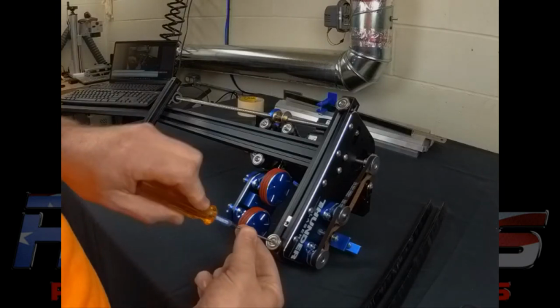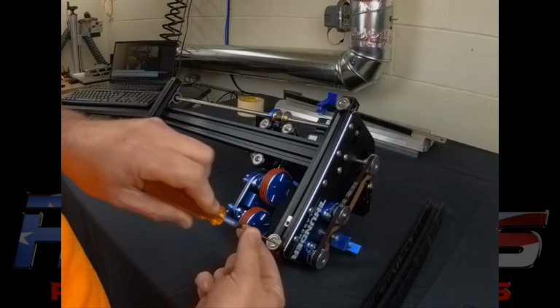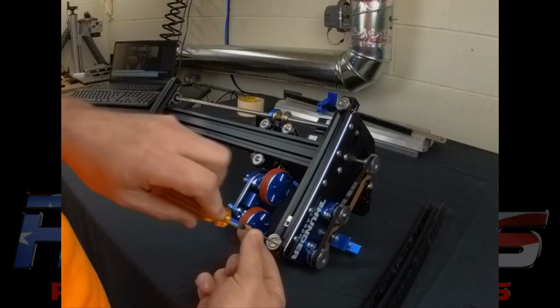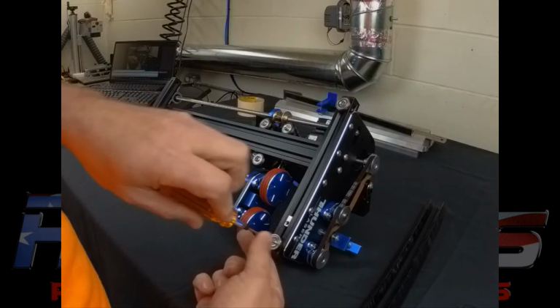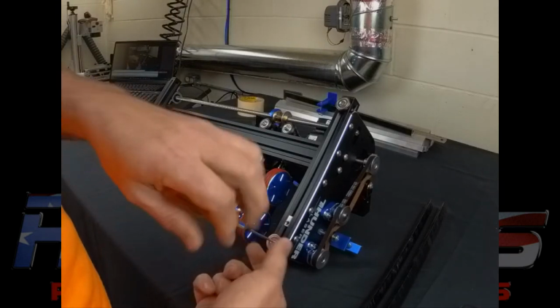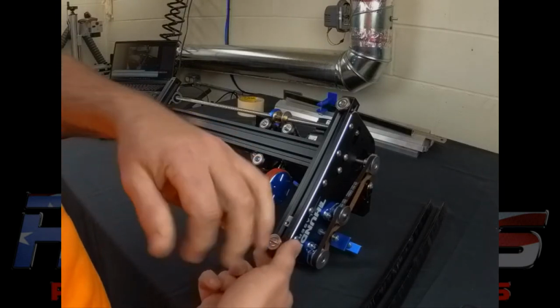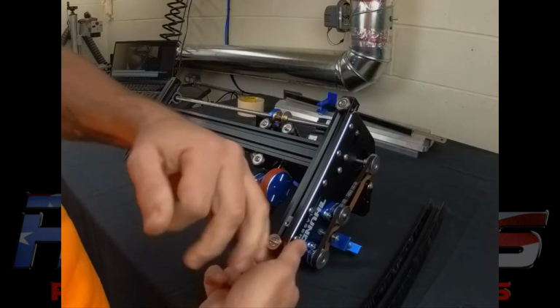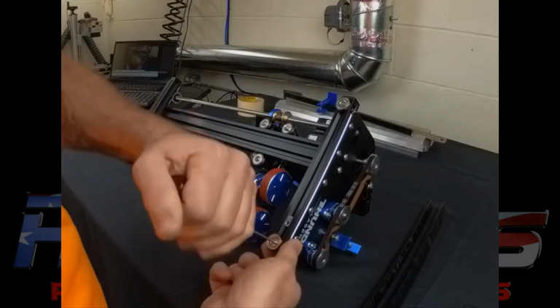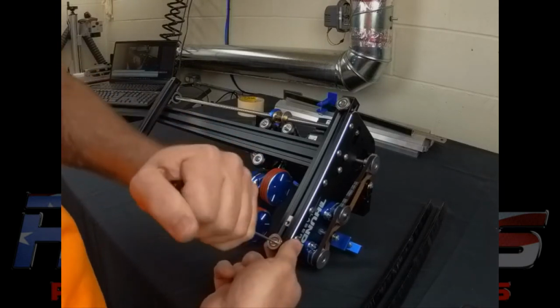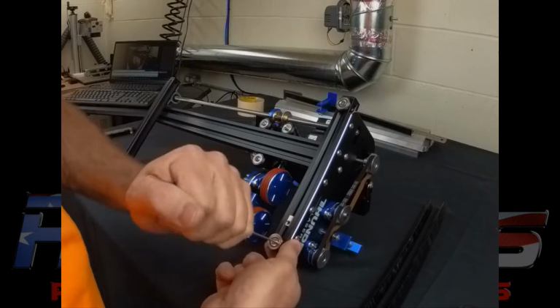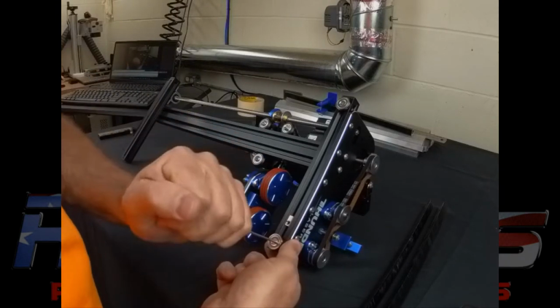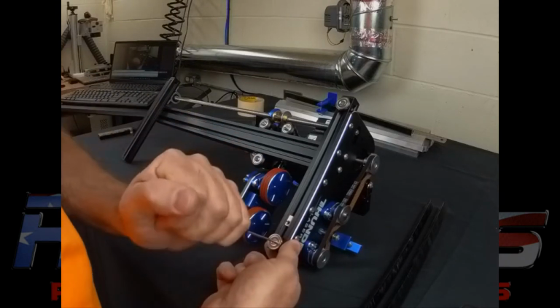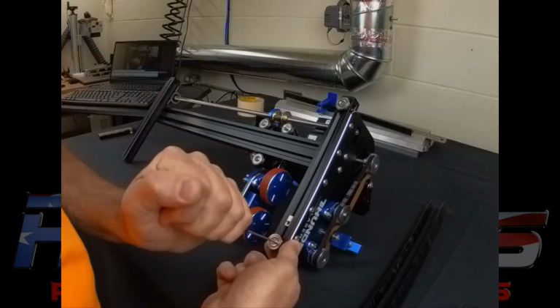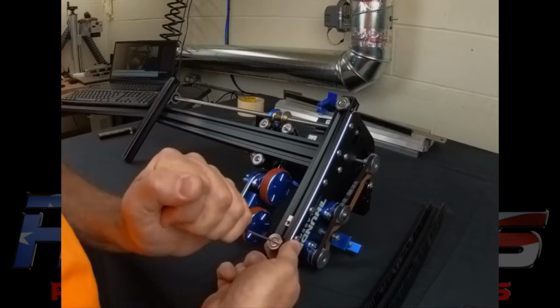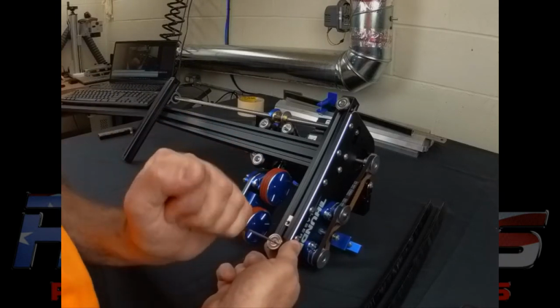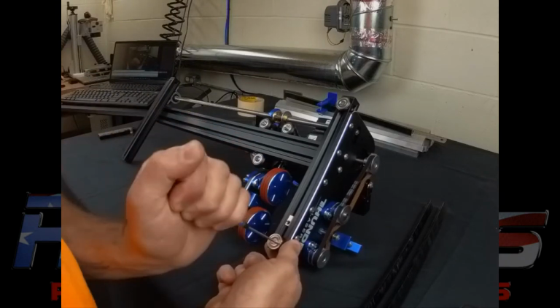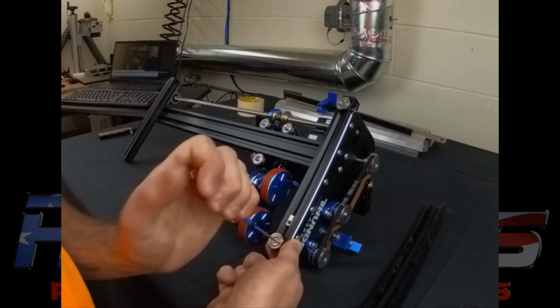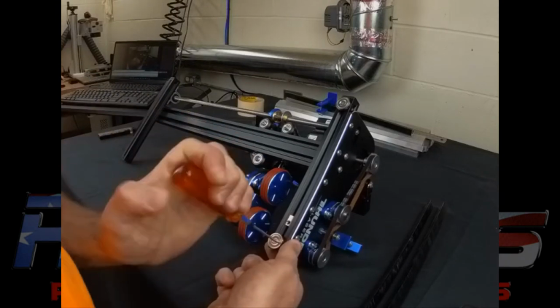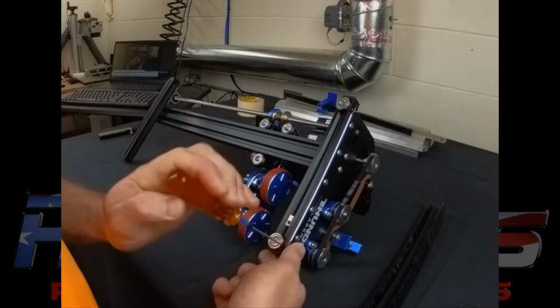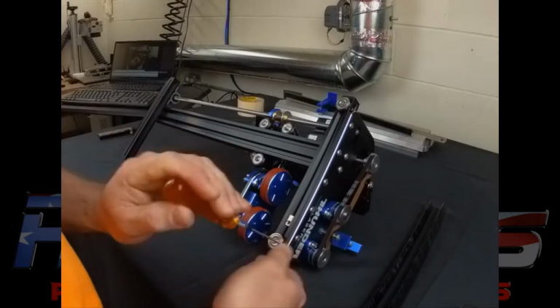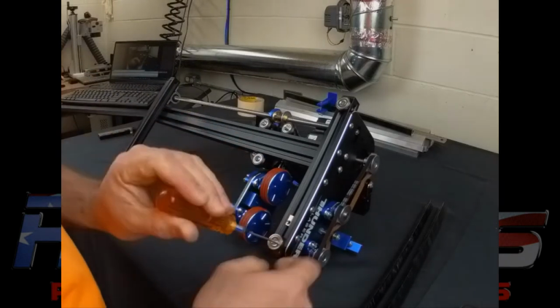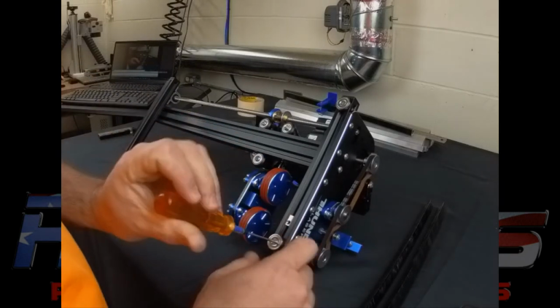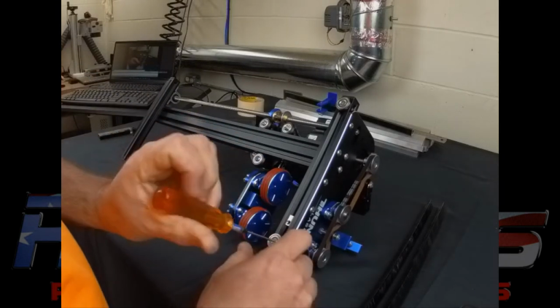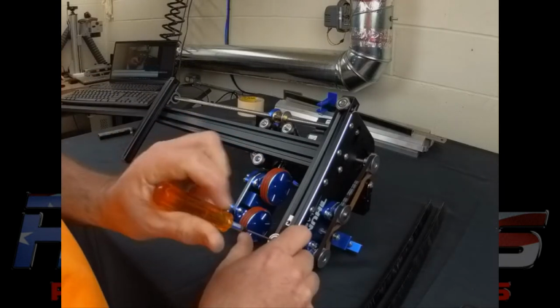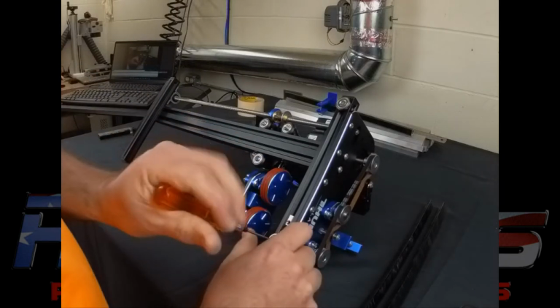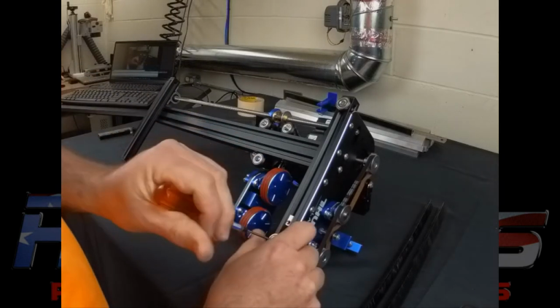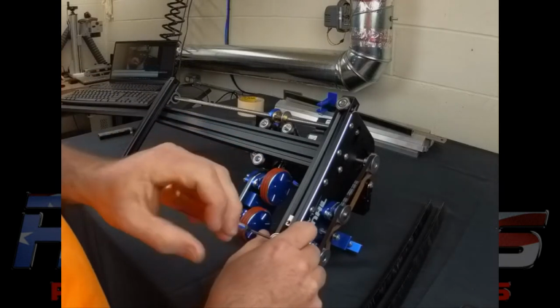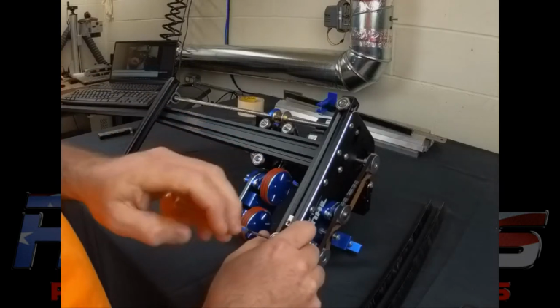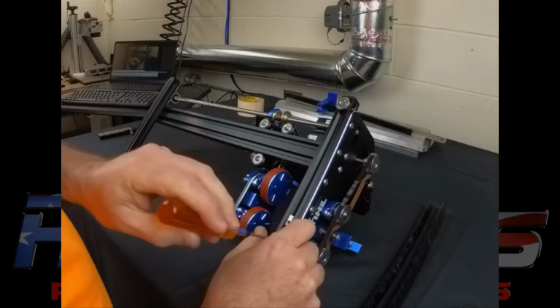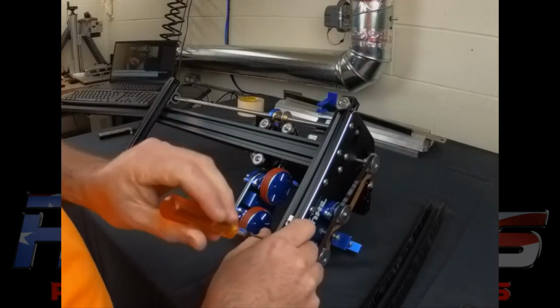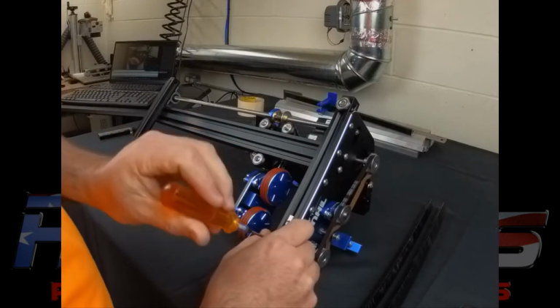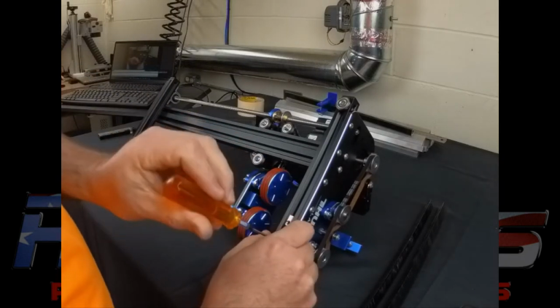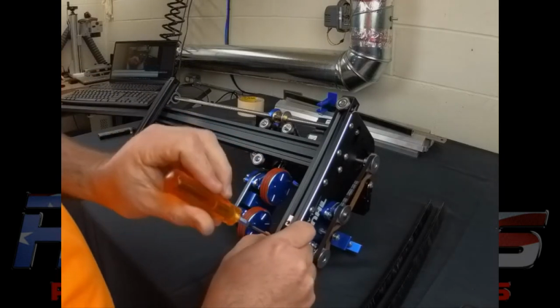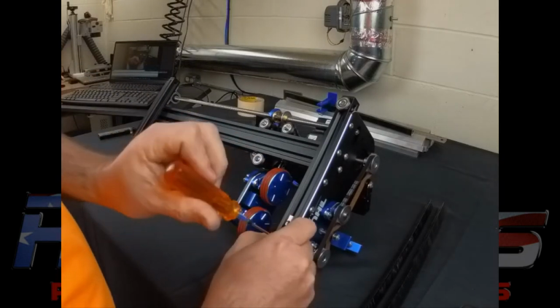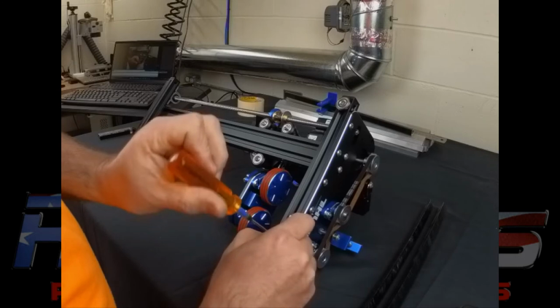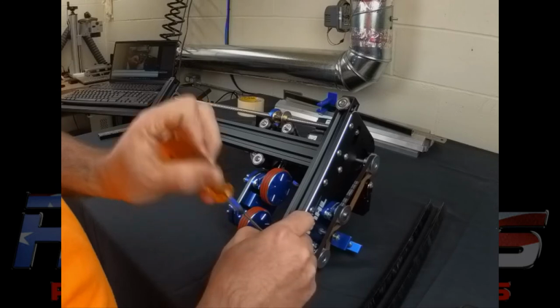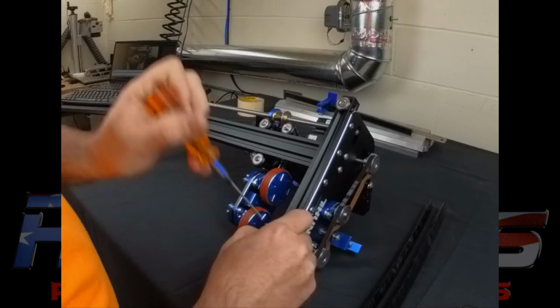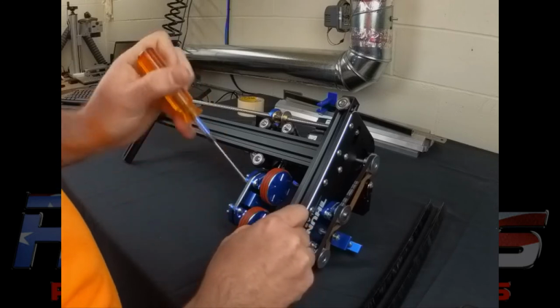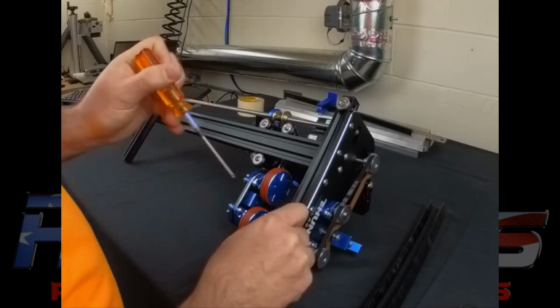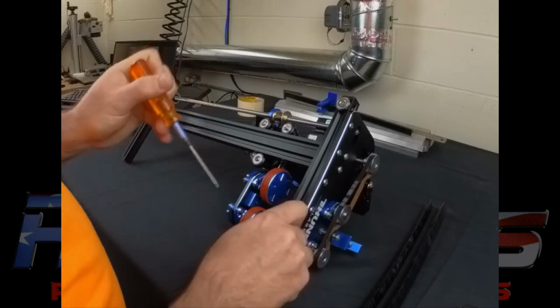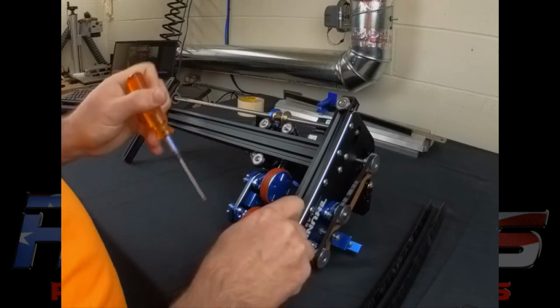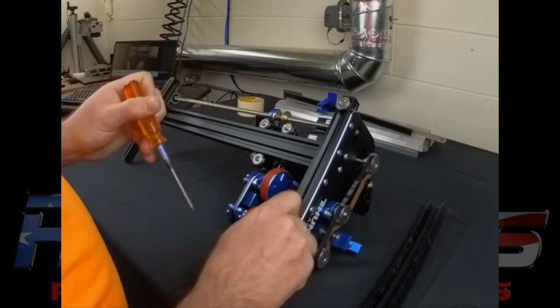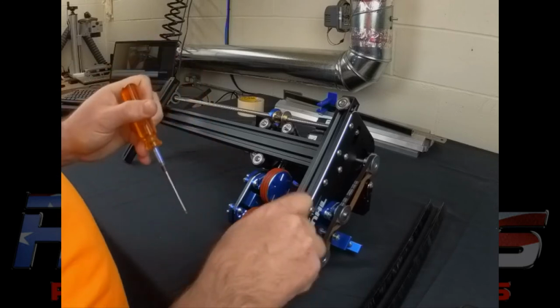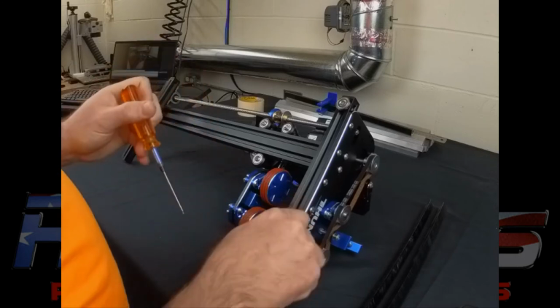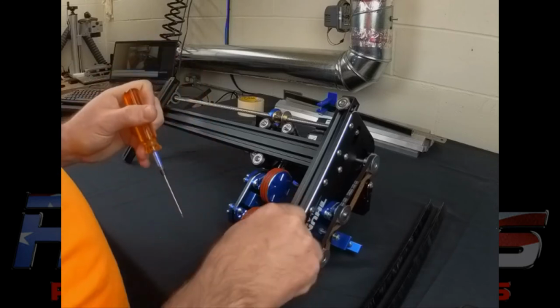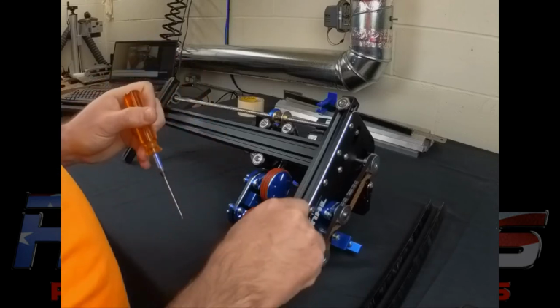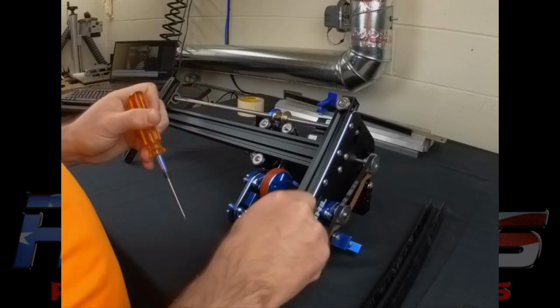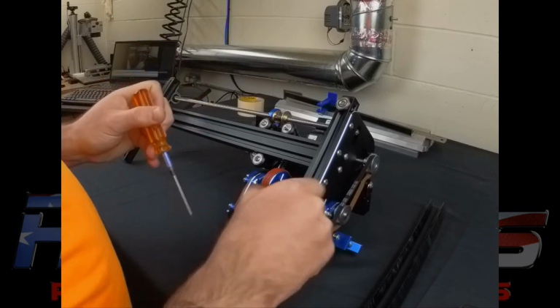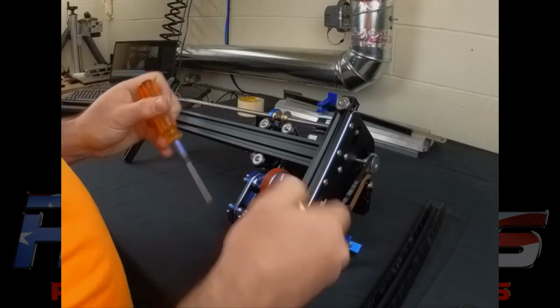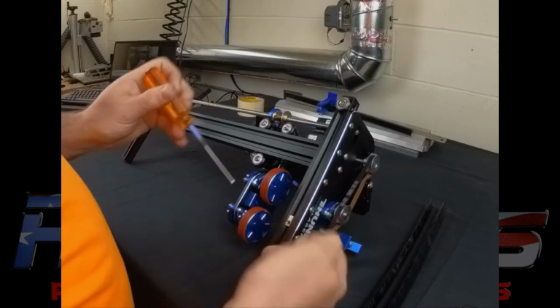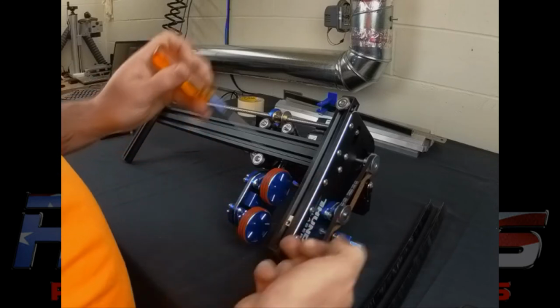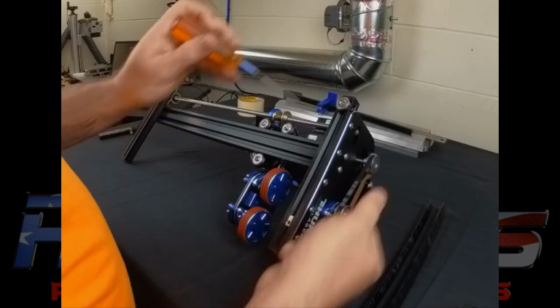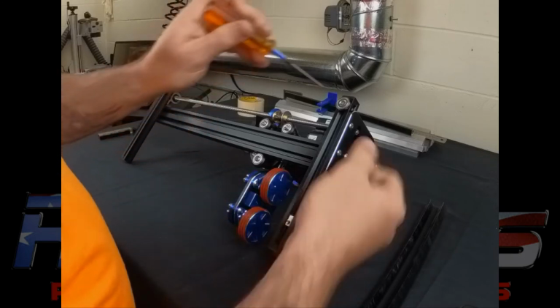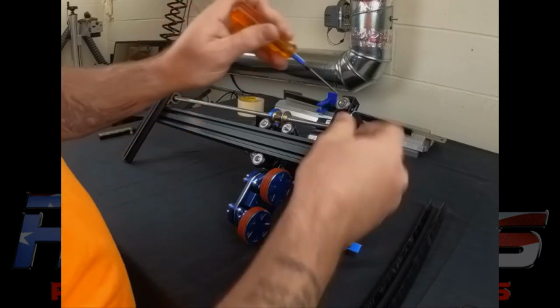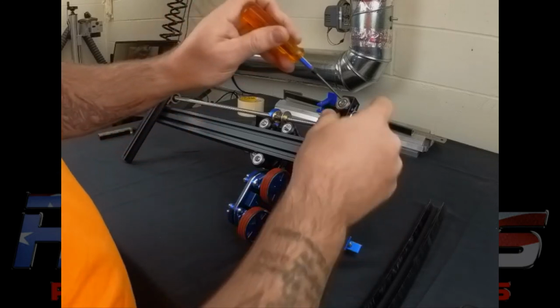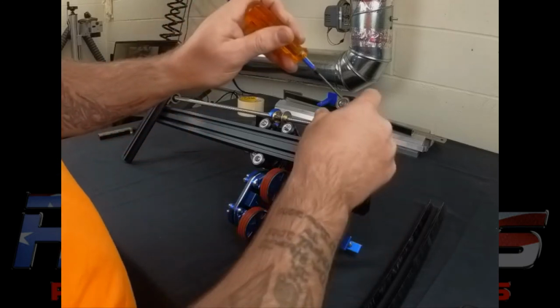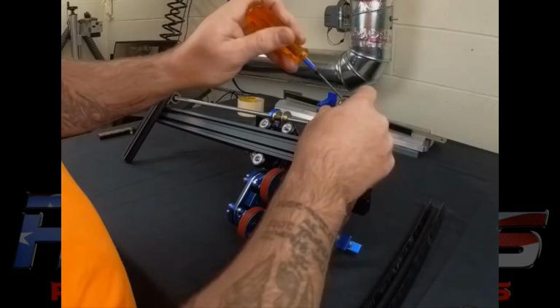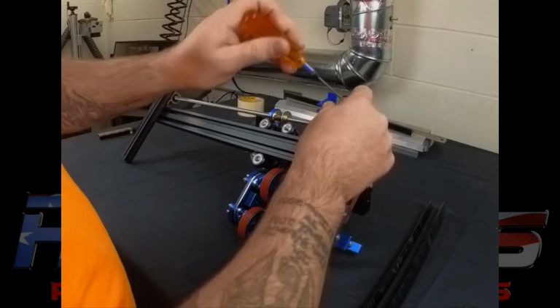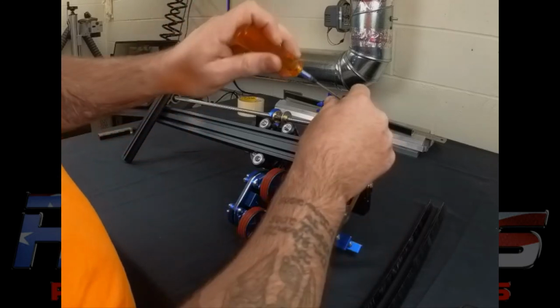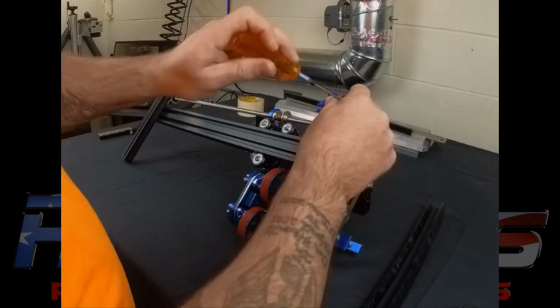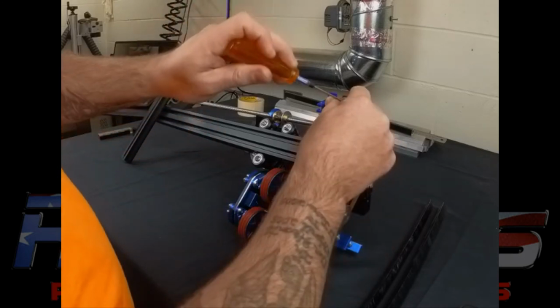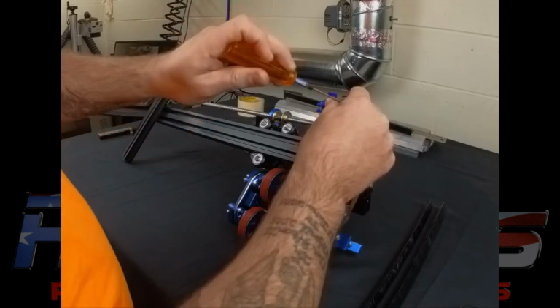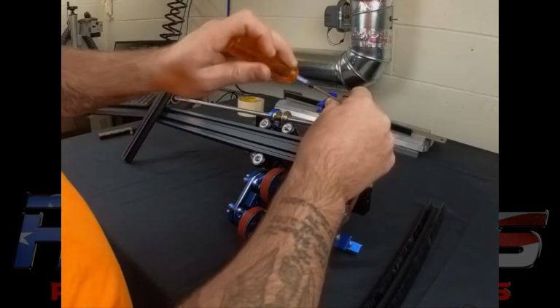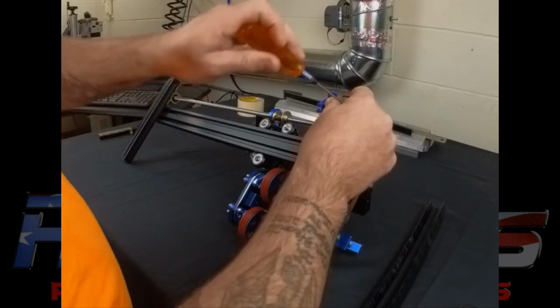Now you could do this with the feet on or off — it doesn't matter, but for best results you'd want to take them off.